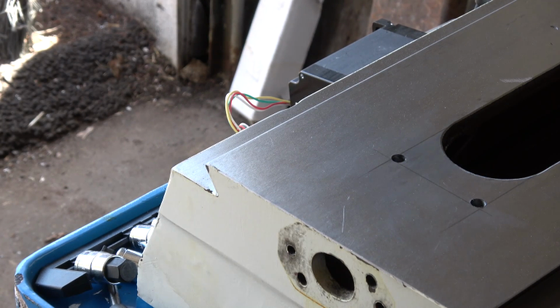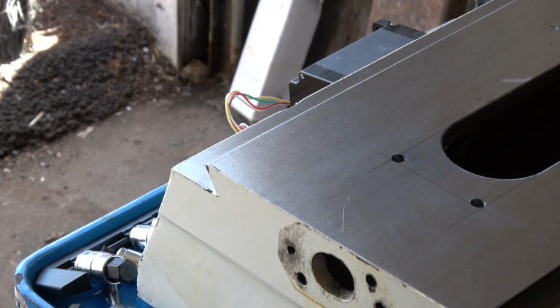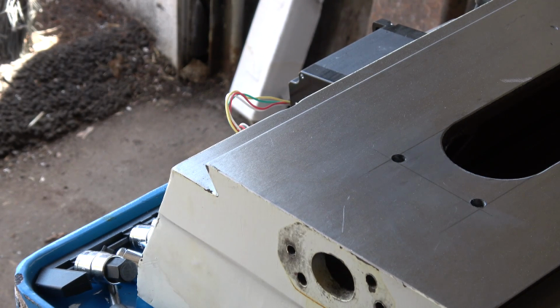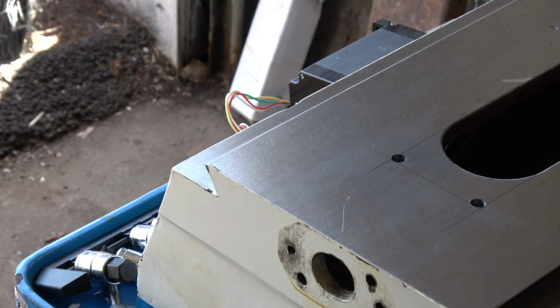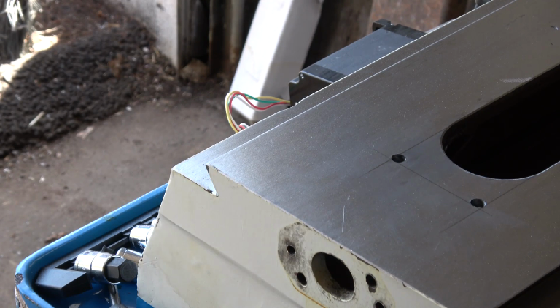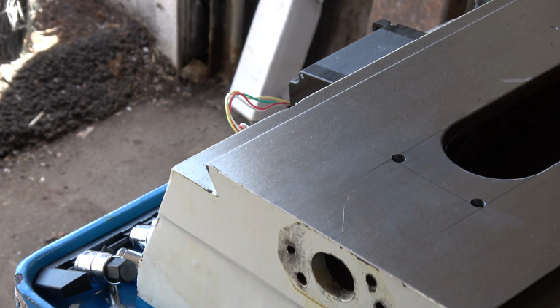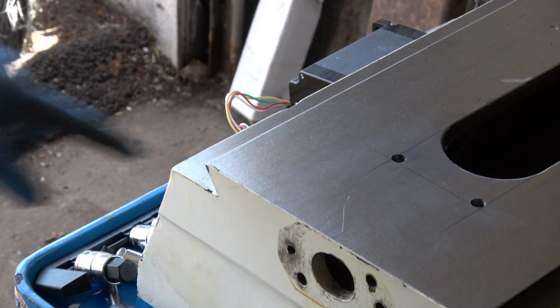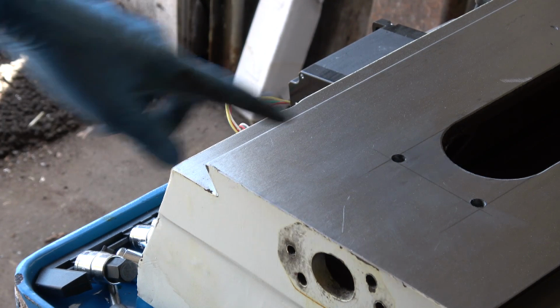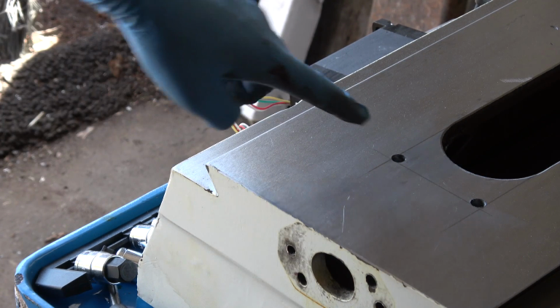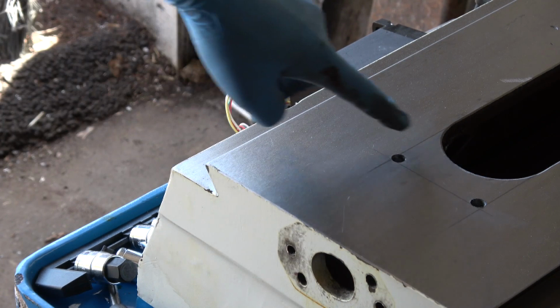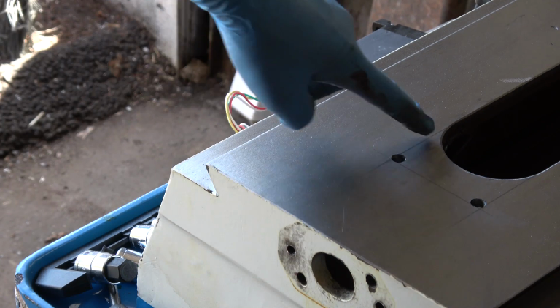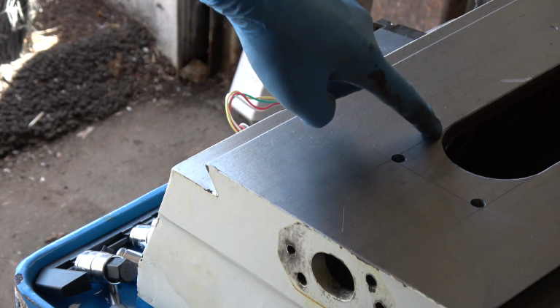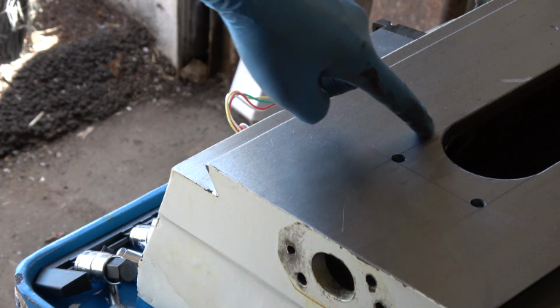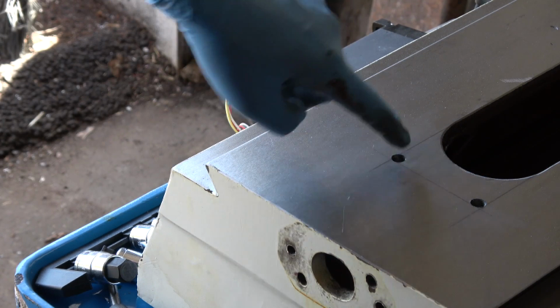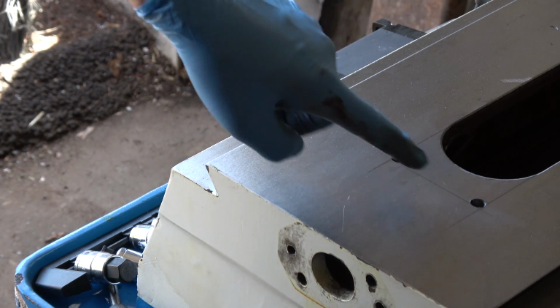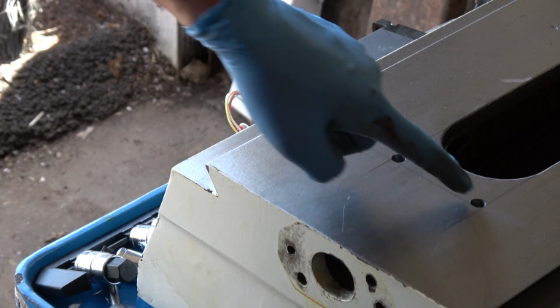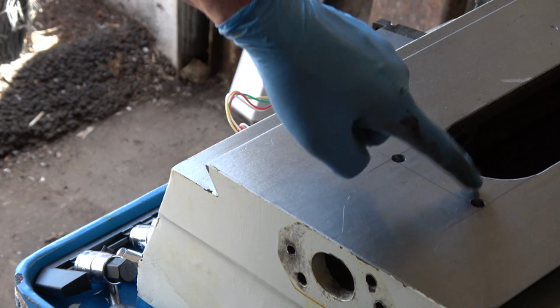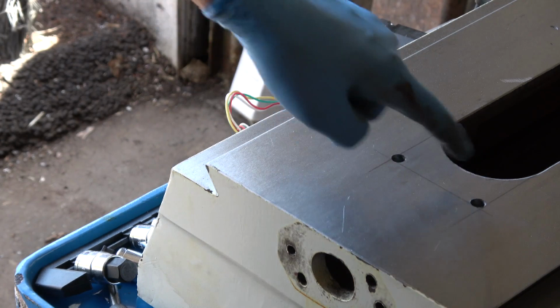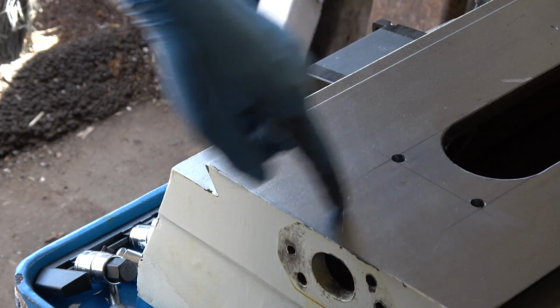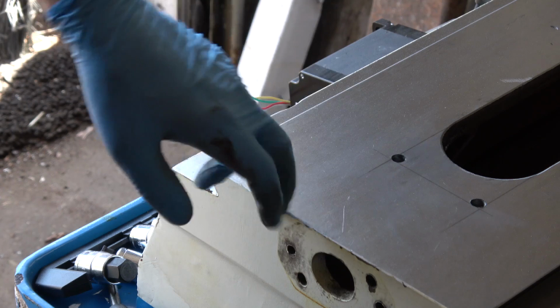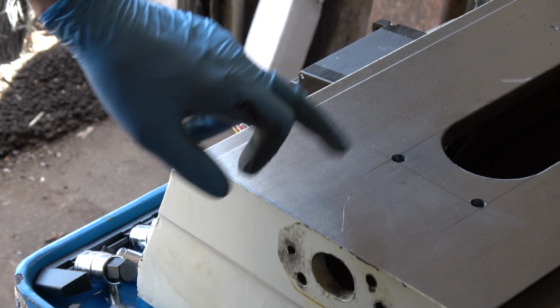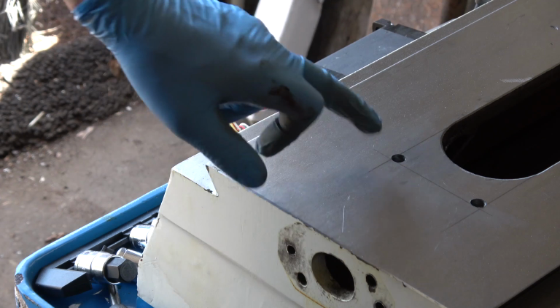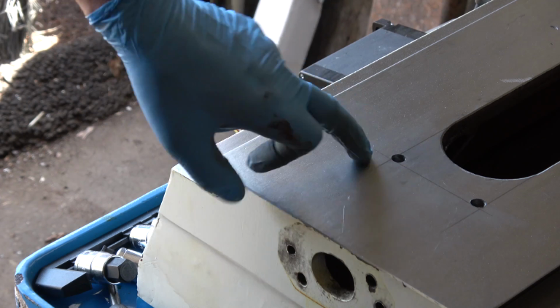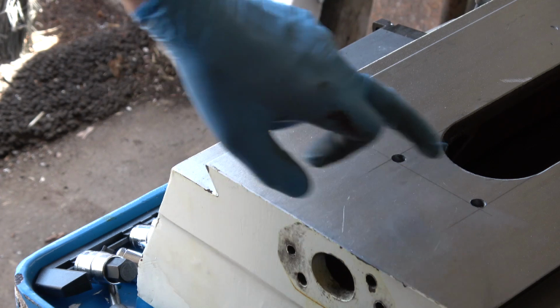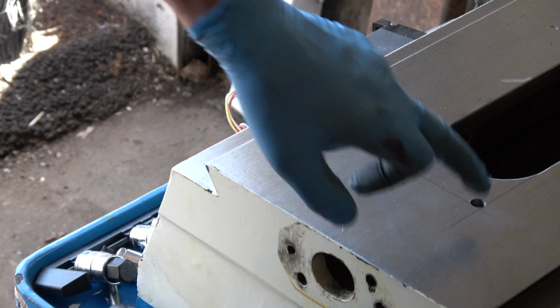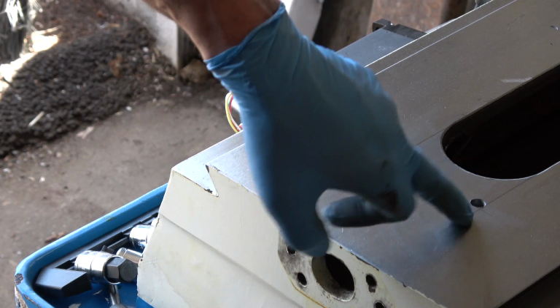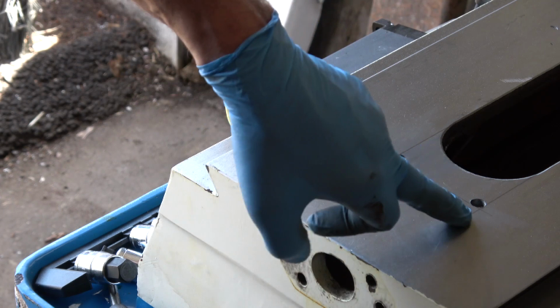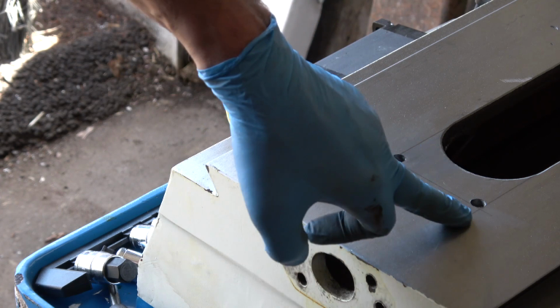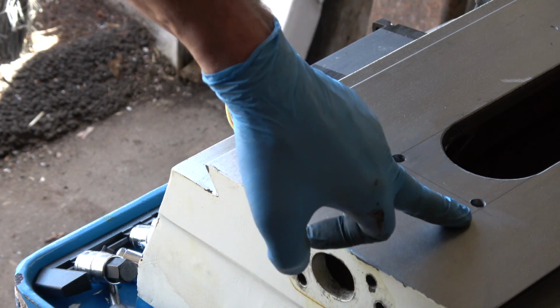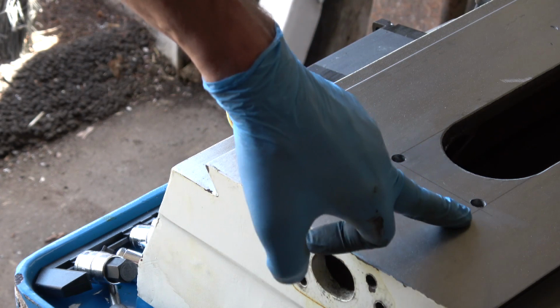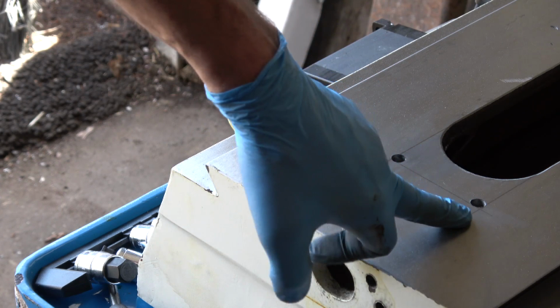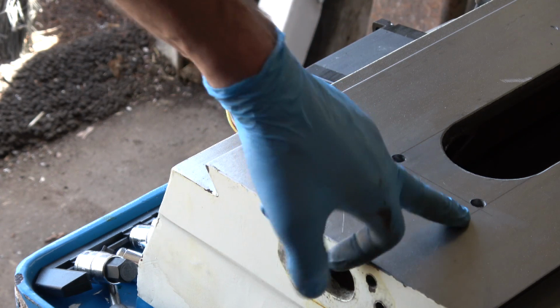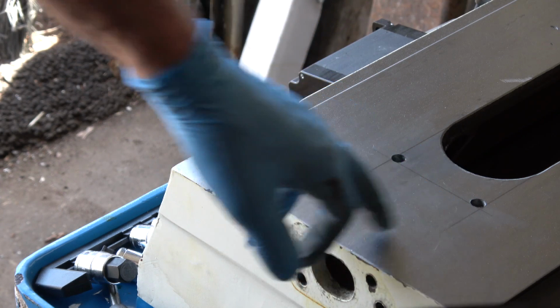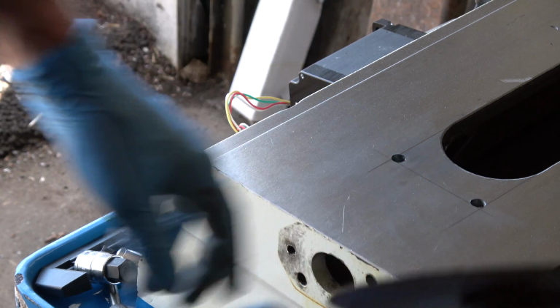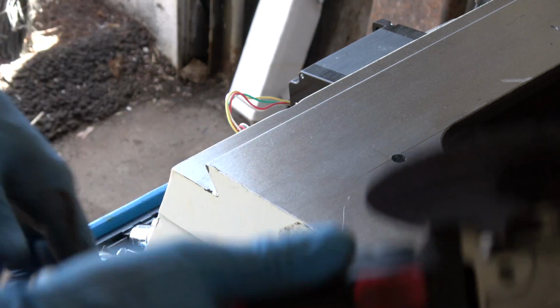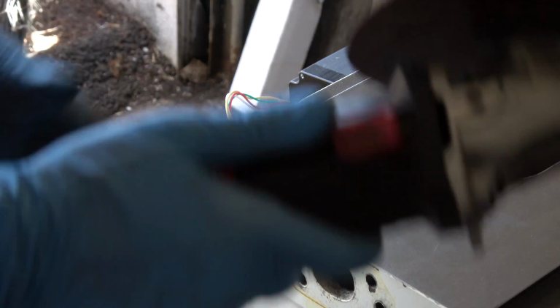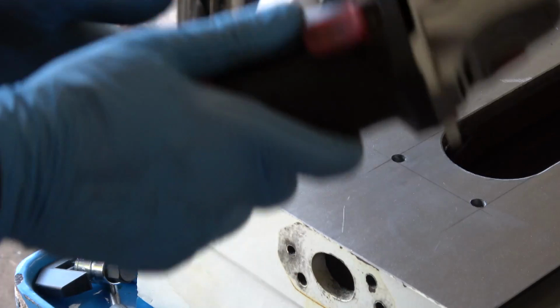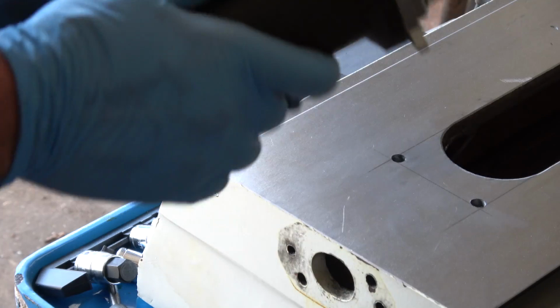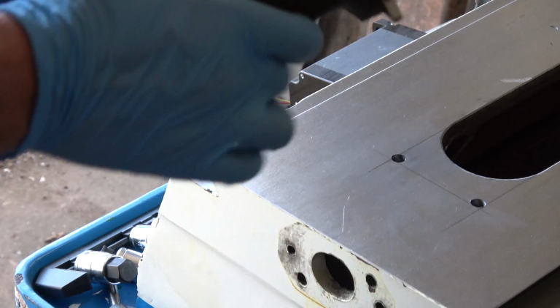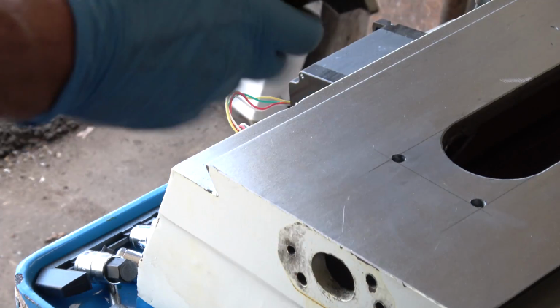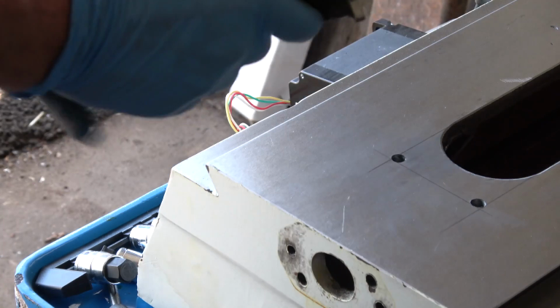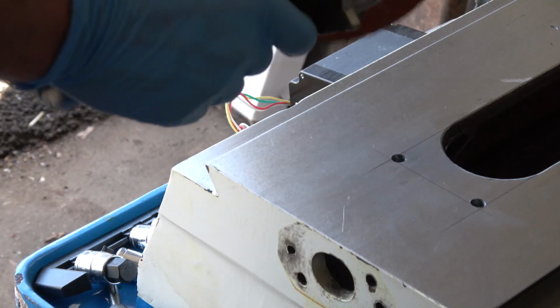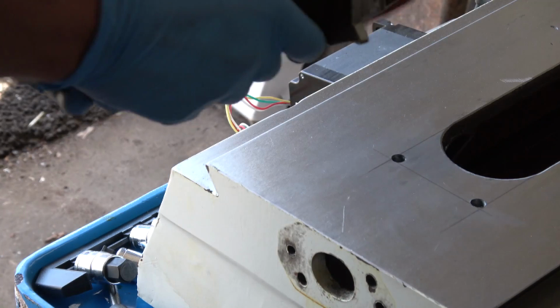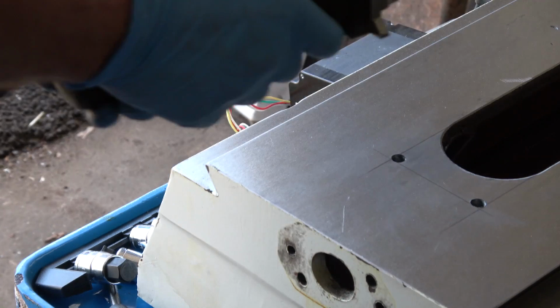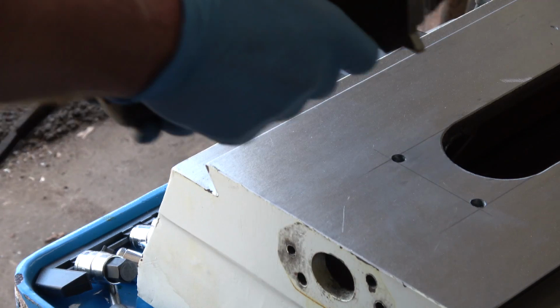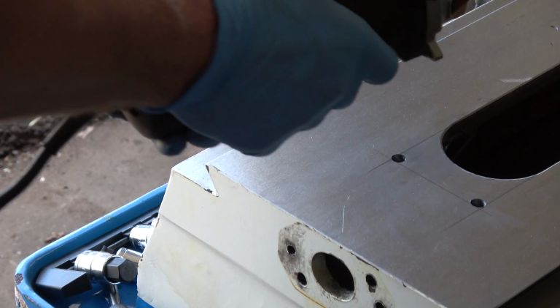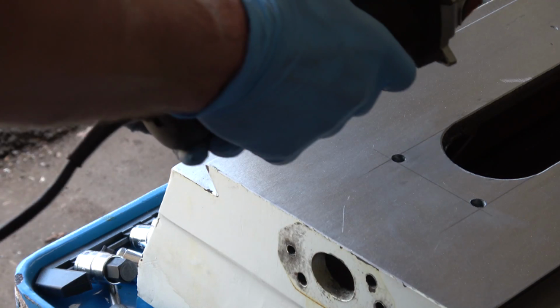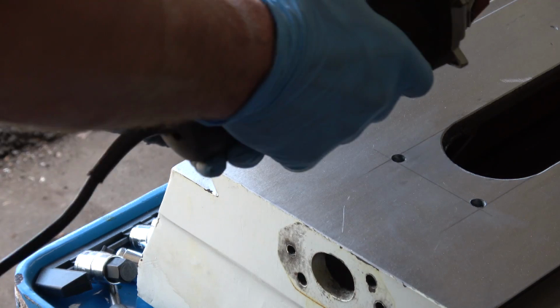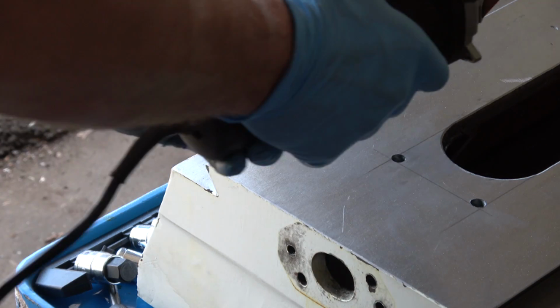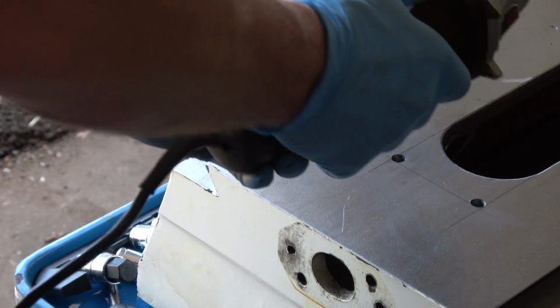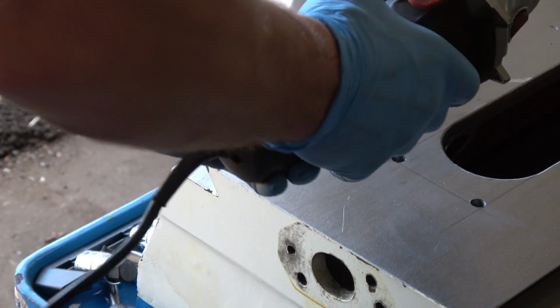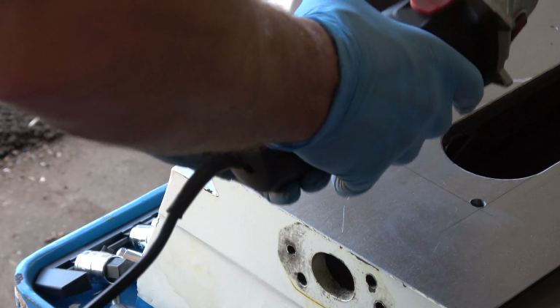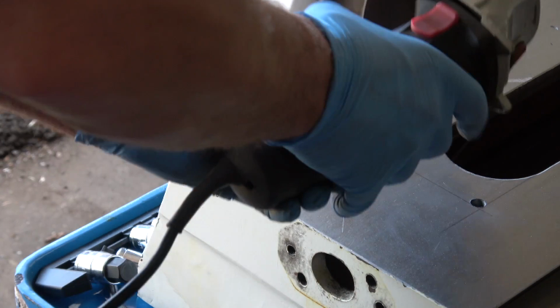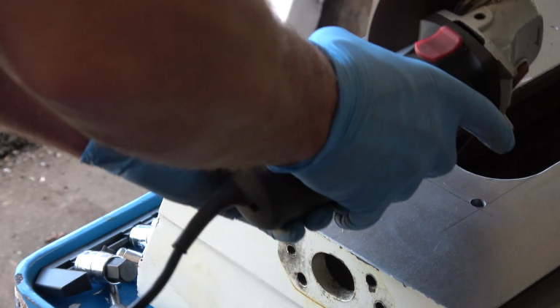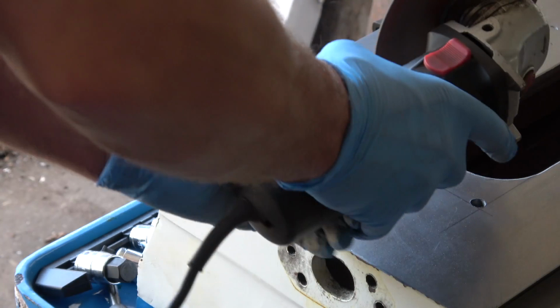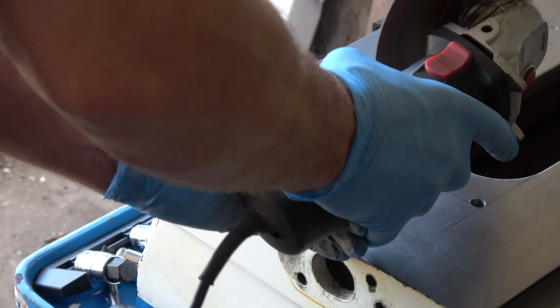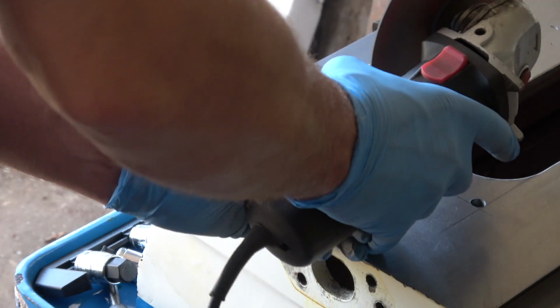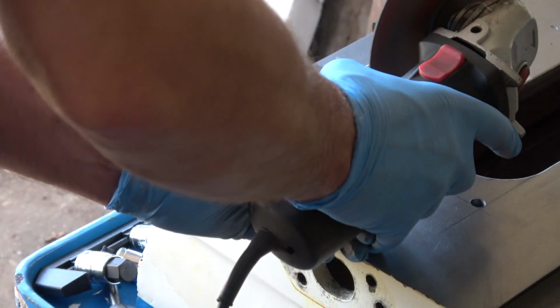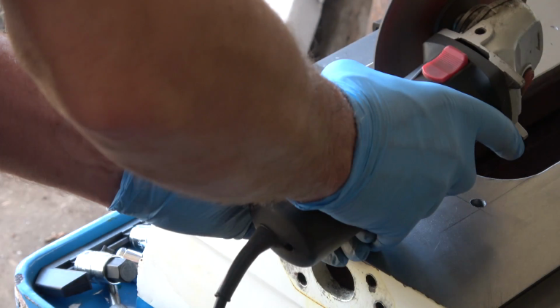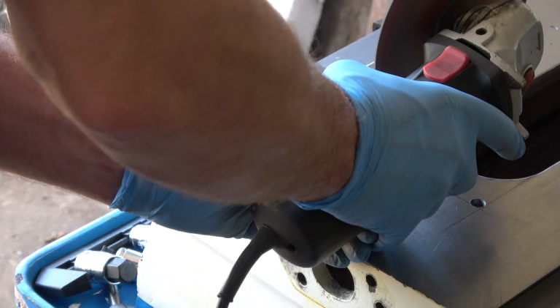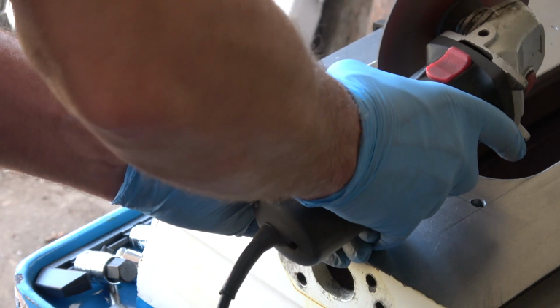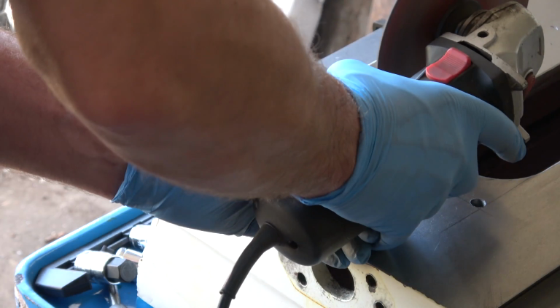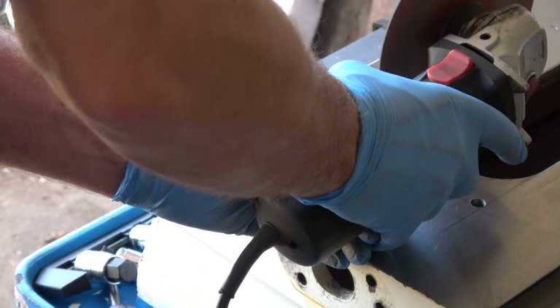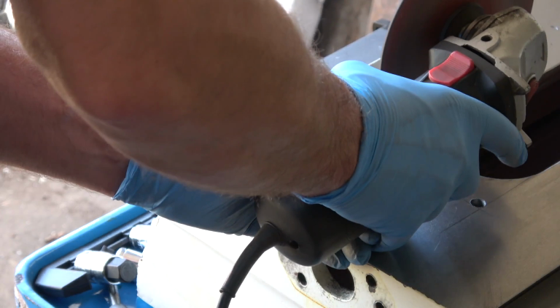I need to remove this little section out here. I drilled two holes at the corner and now we're going to cut into that a little bit.